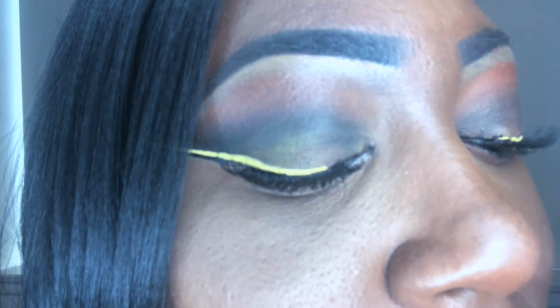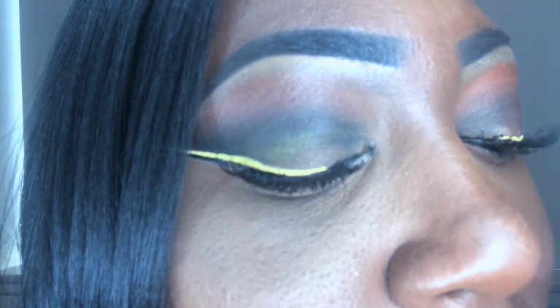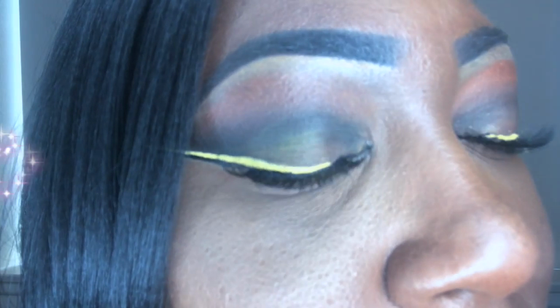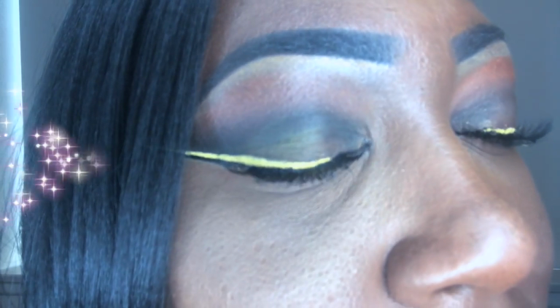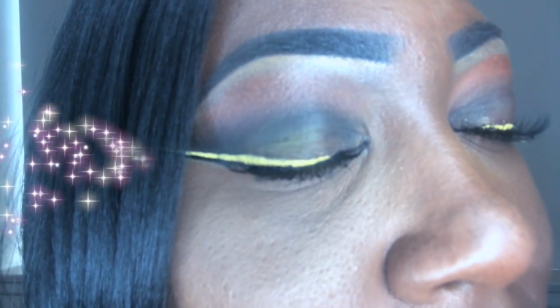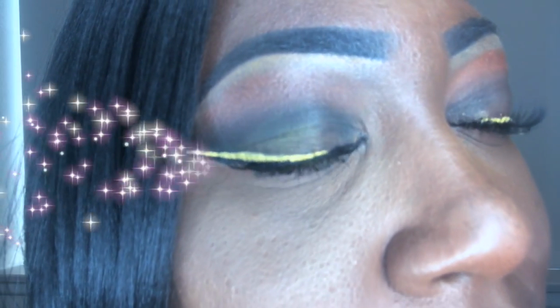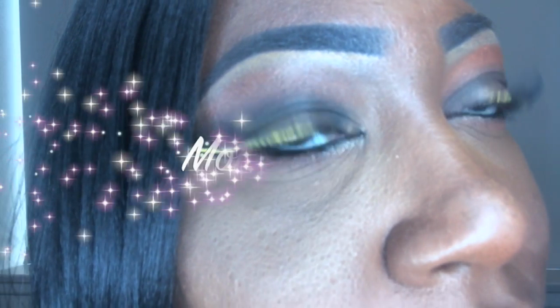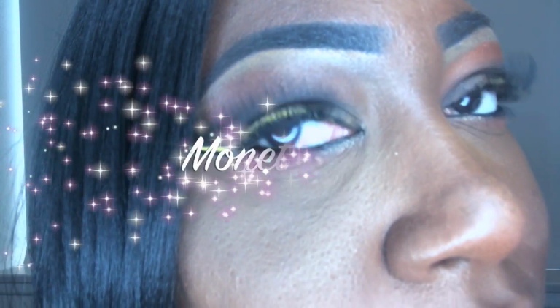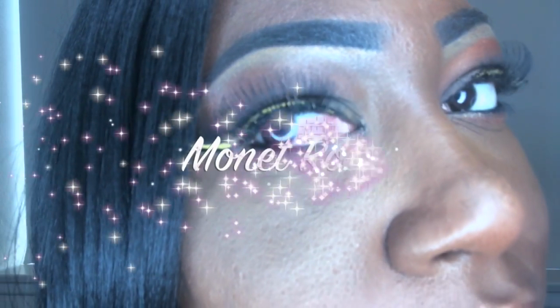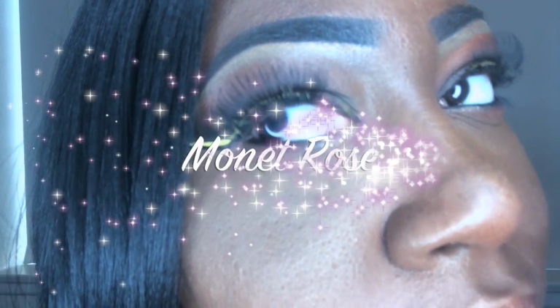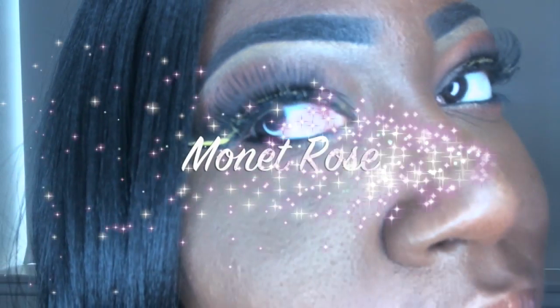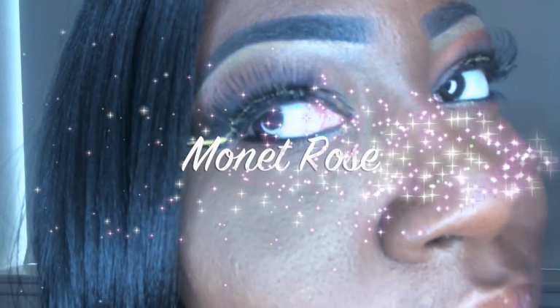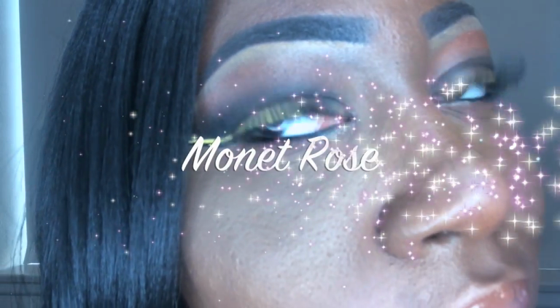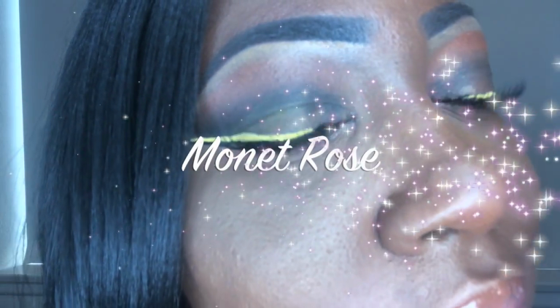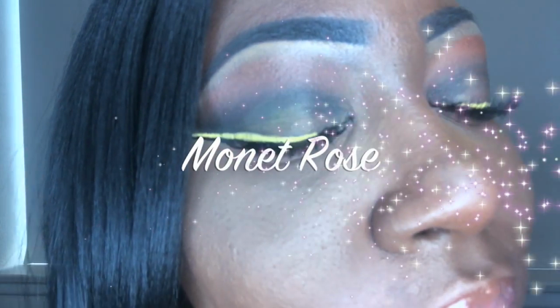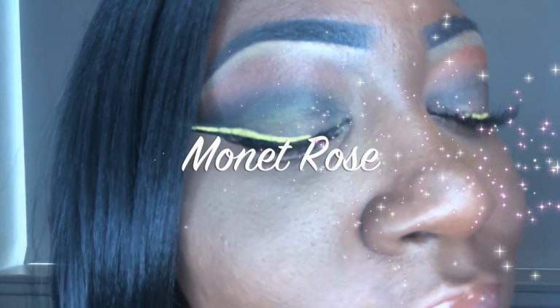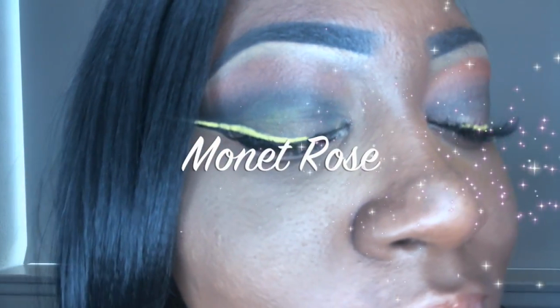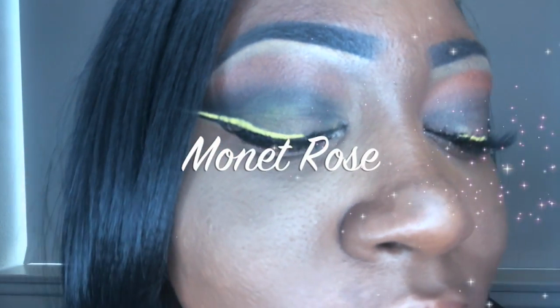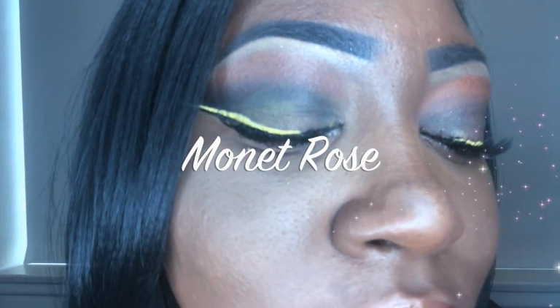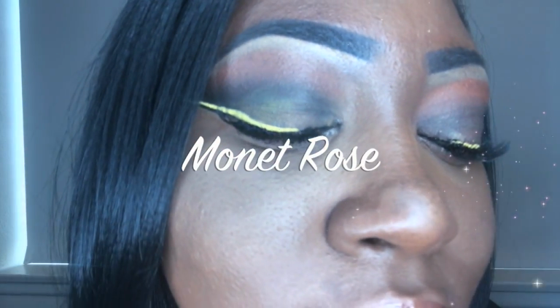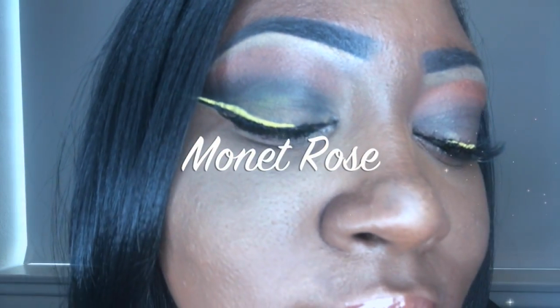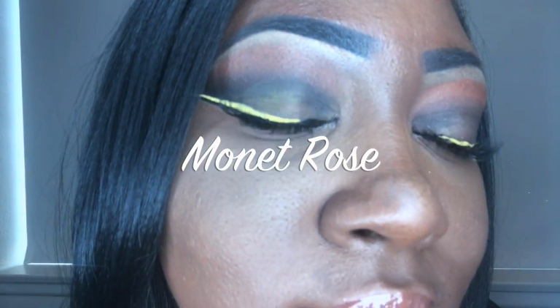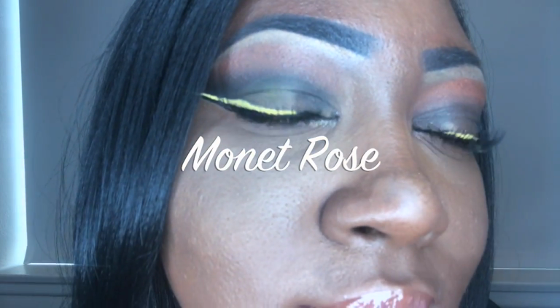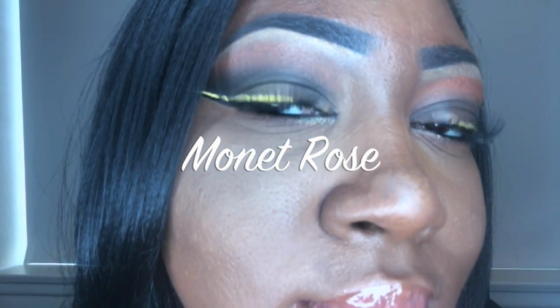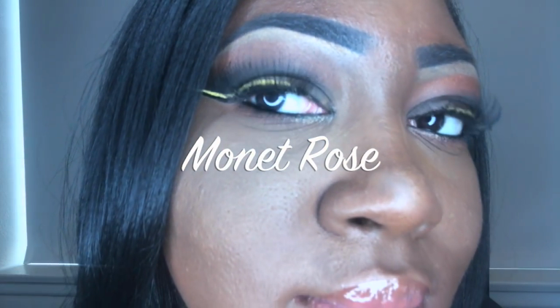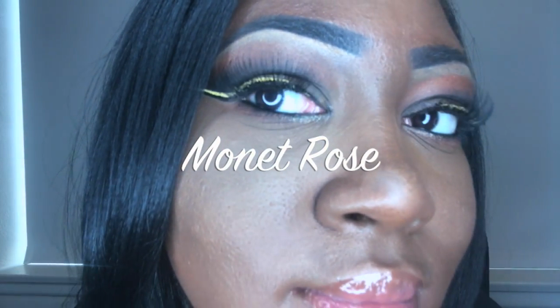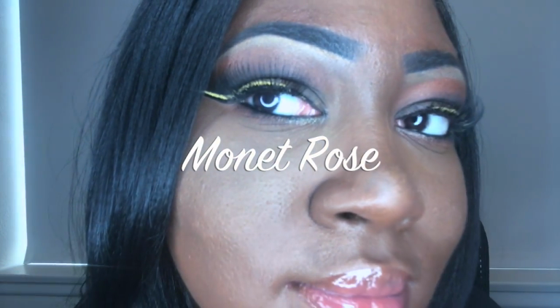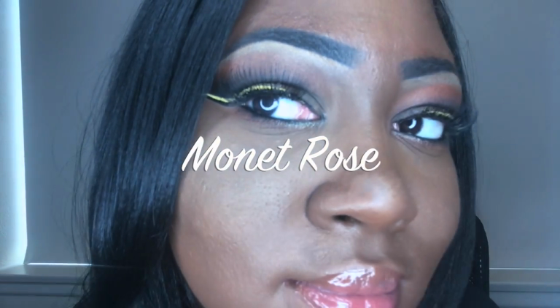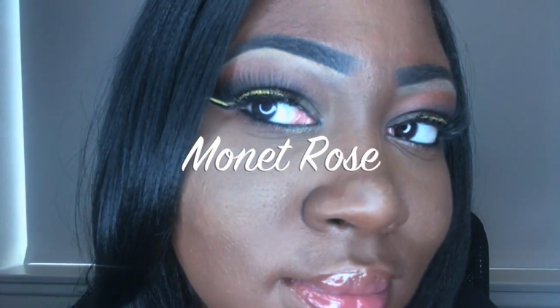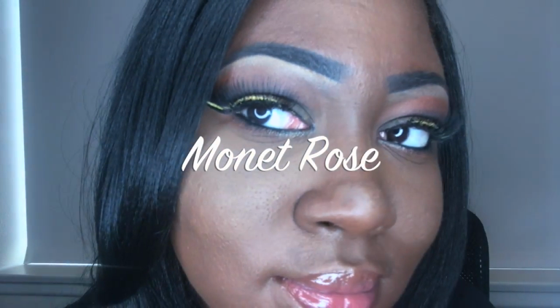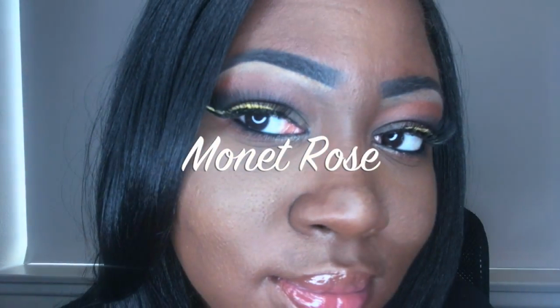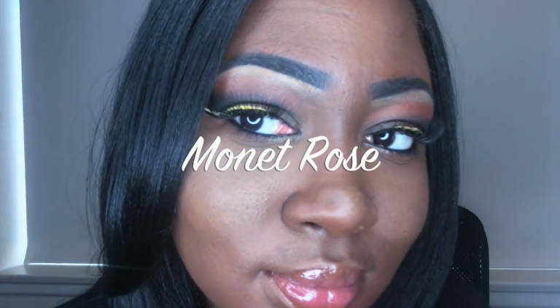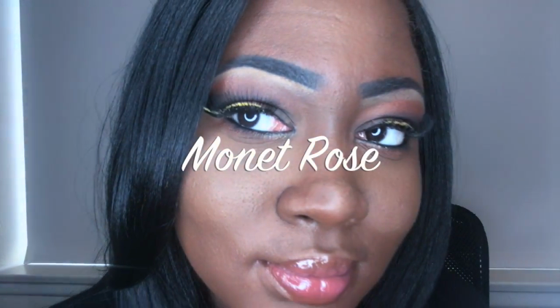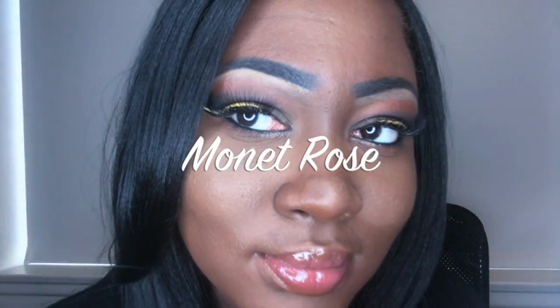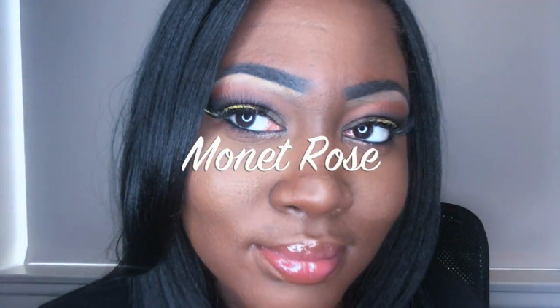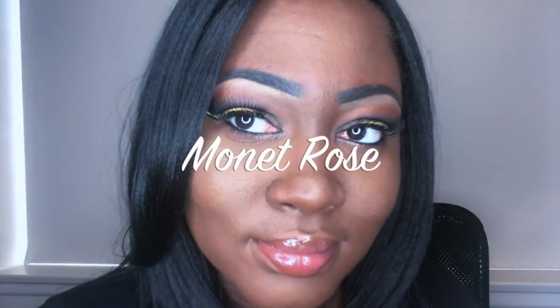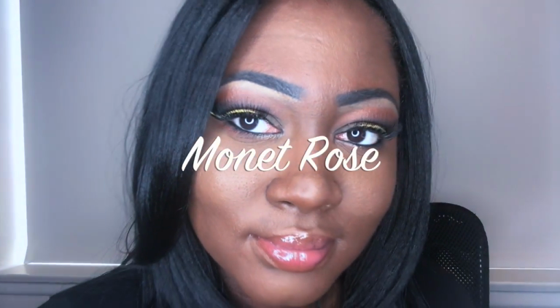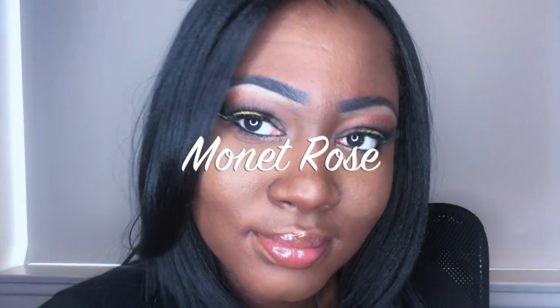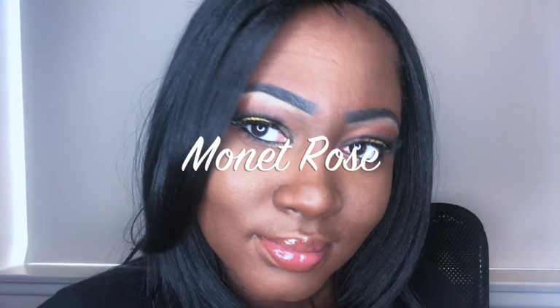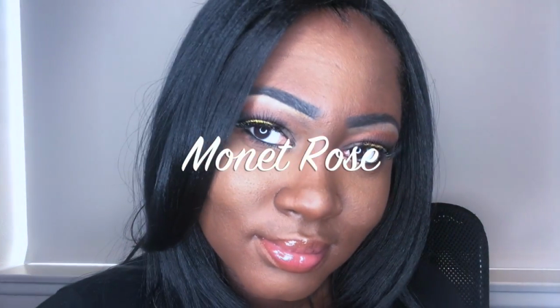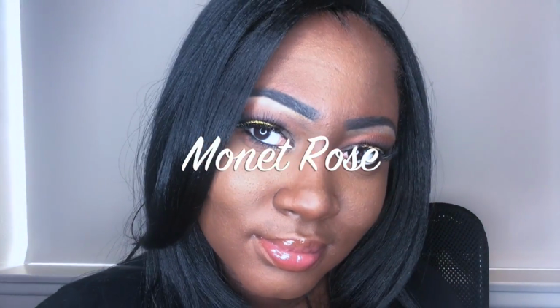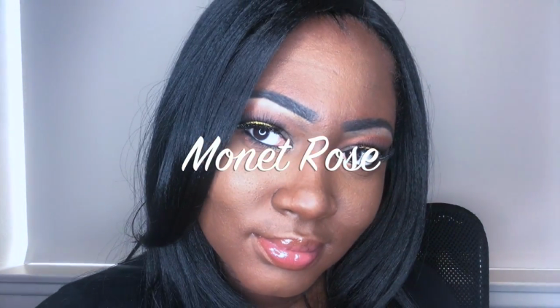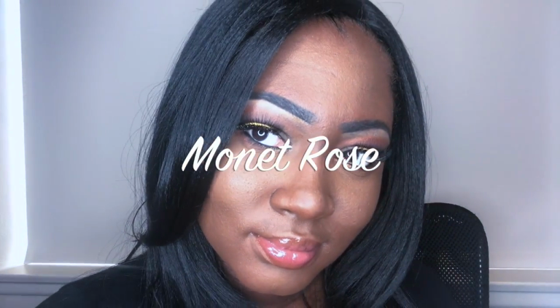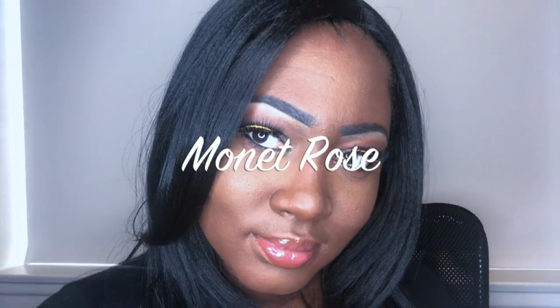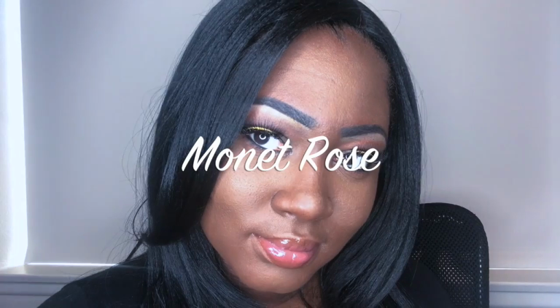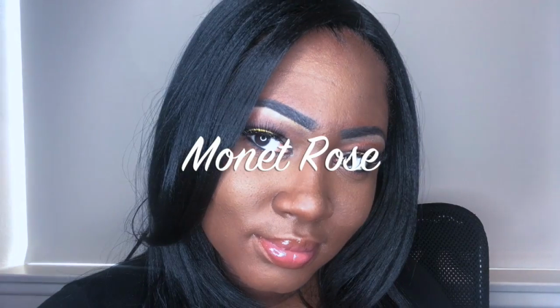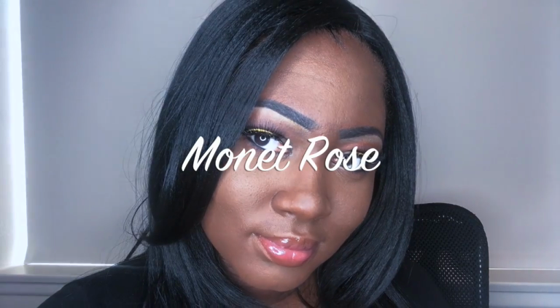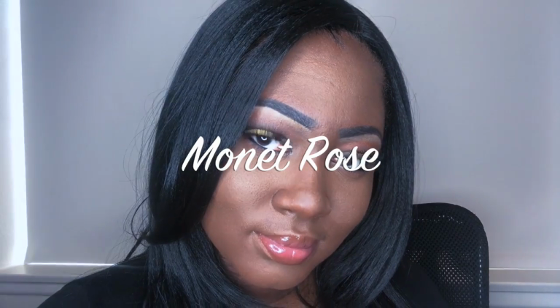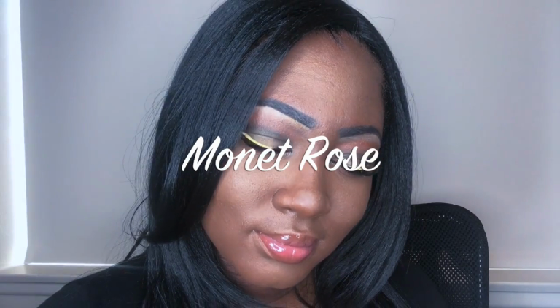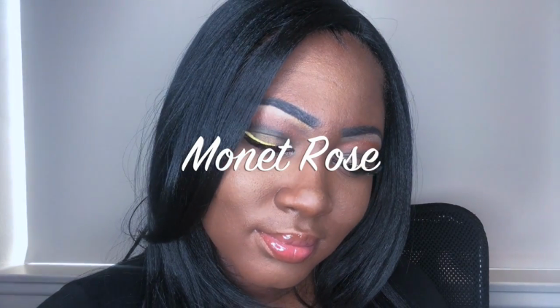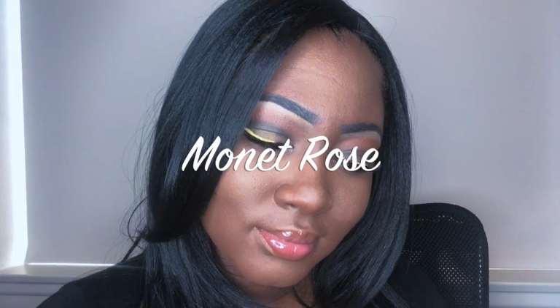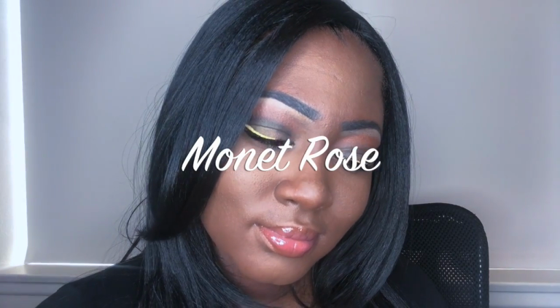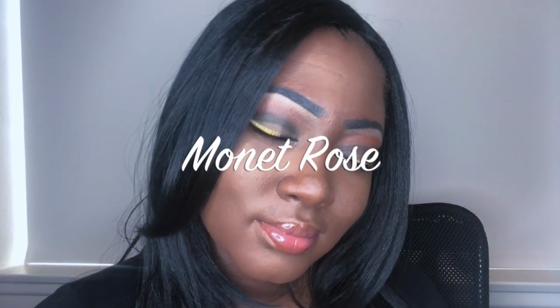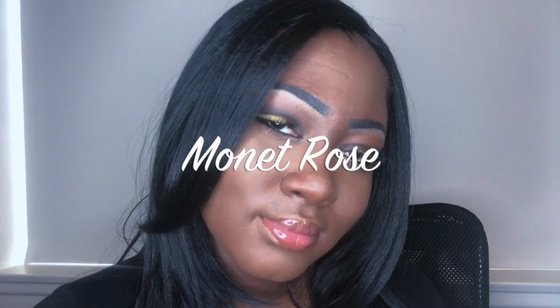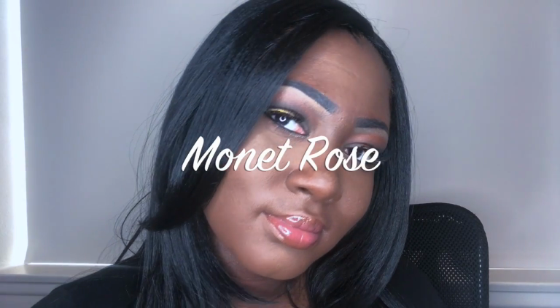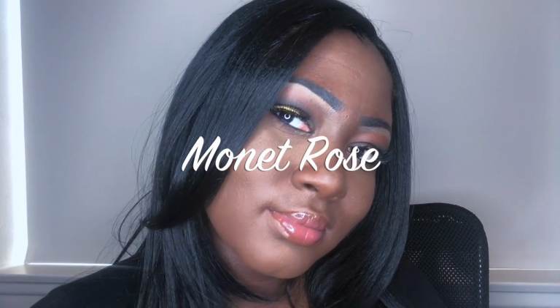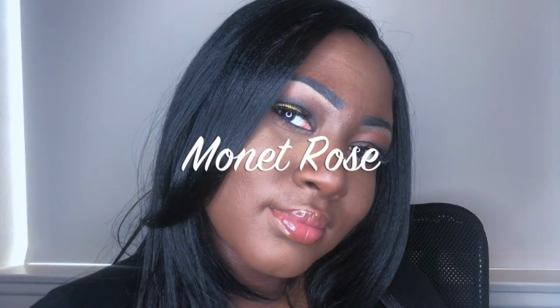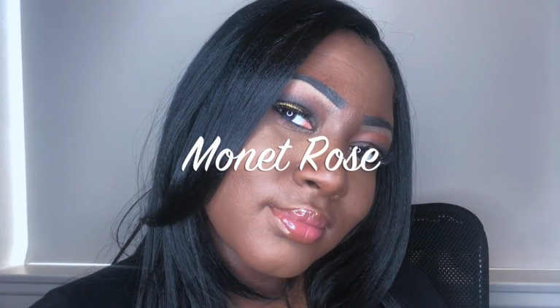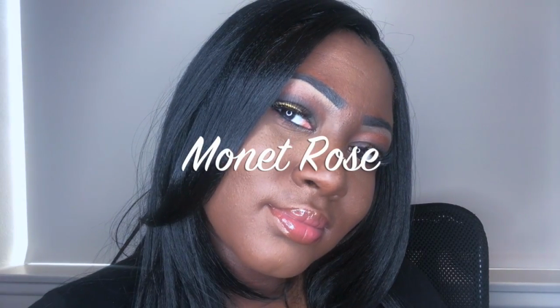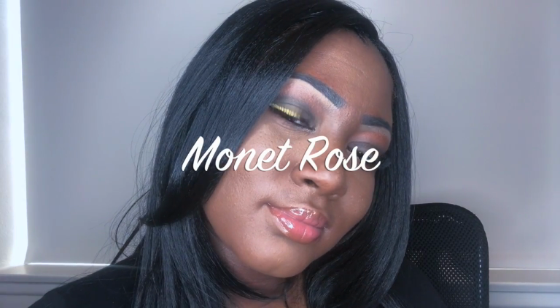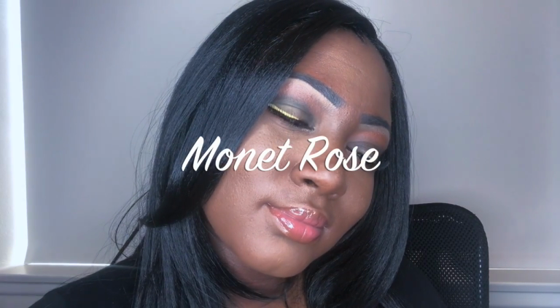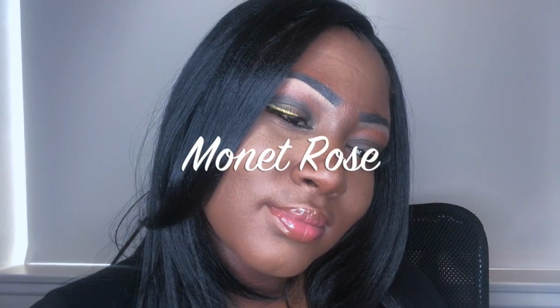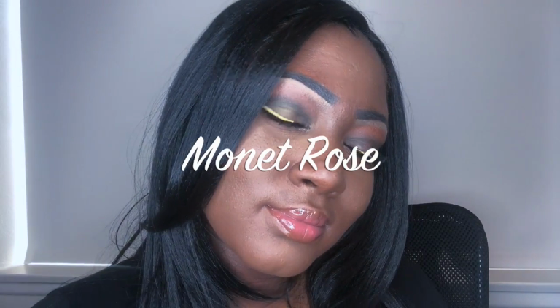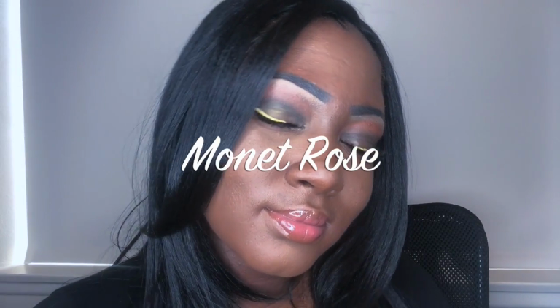Hi guys, it's Monet Rose back with another look for you guys today. We're going to be pursuing this double wing eyeliner video. Stay tuned.